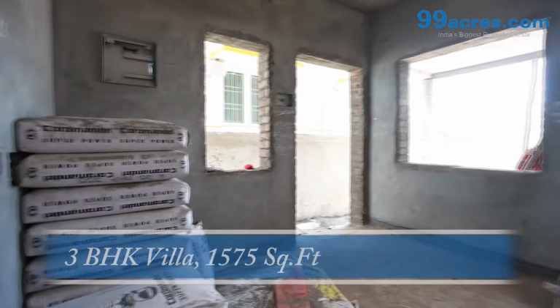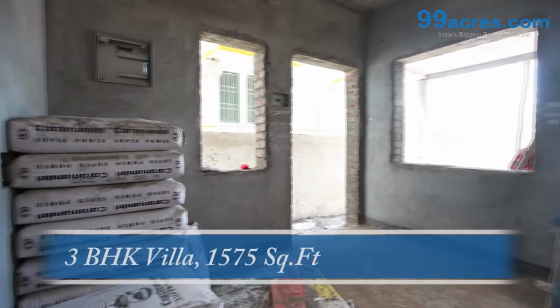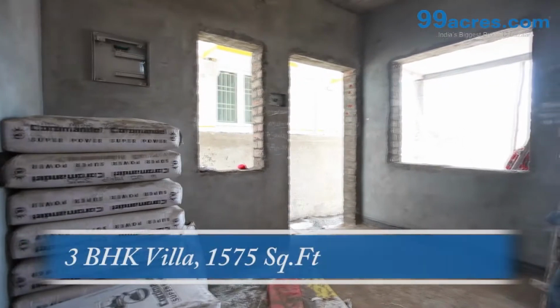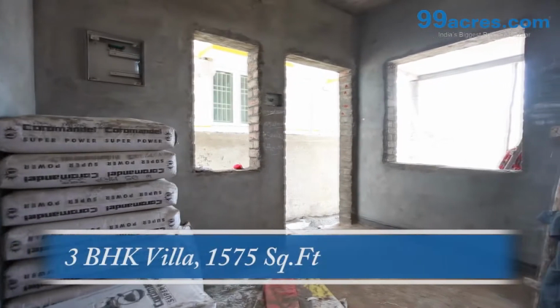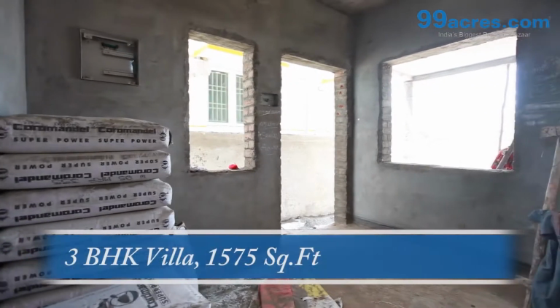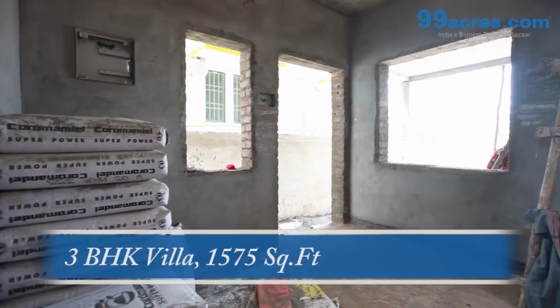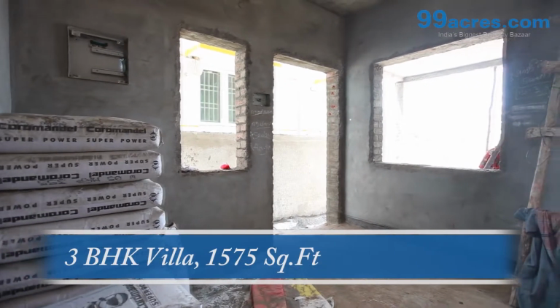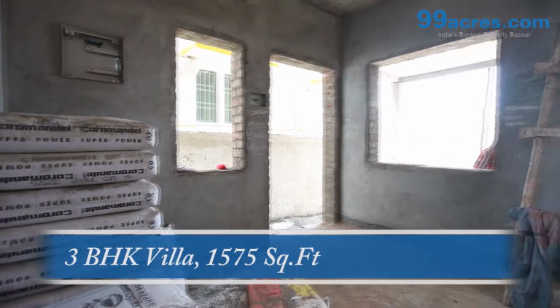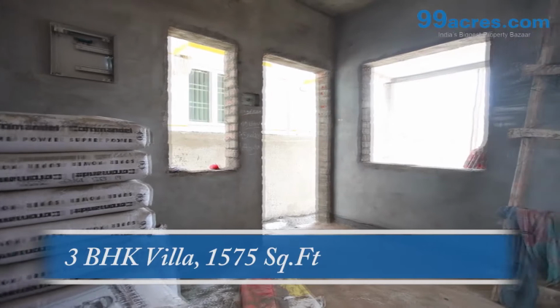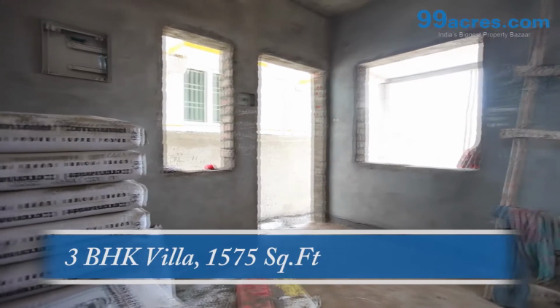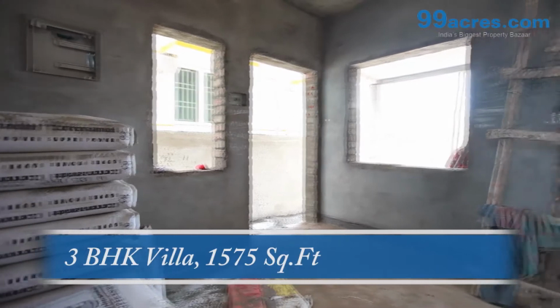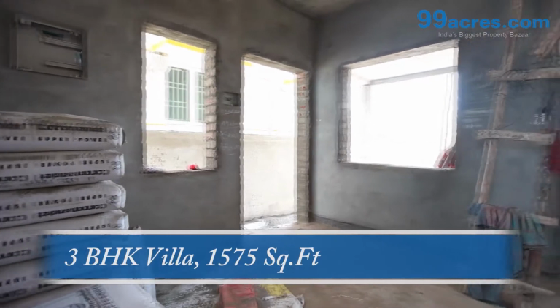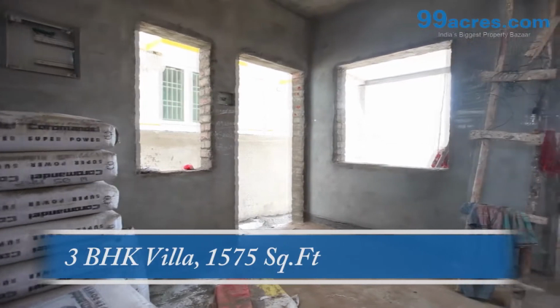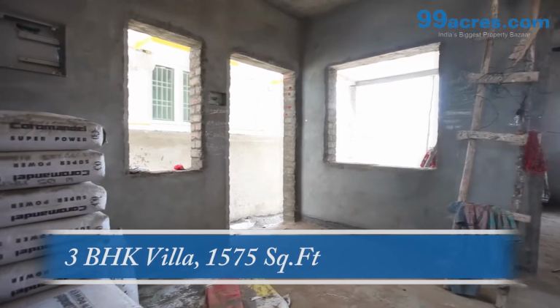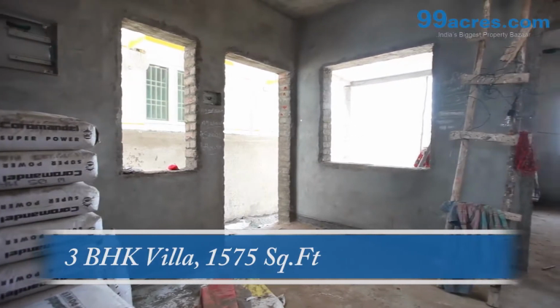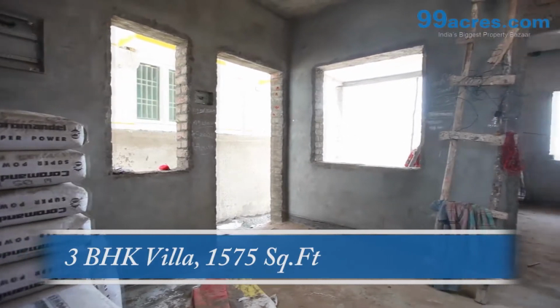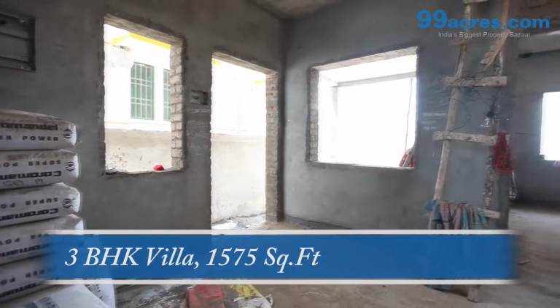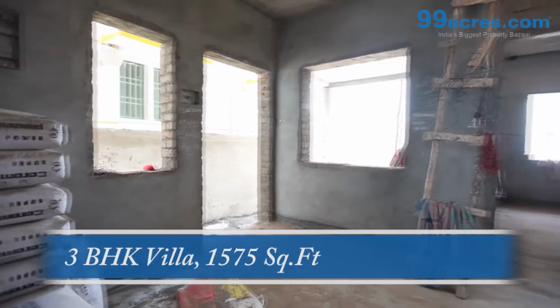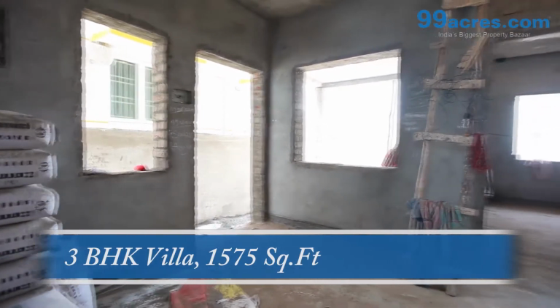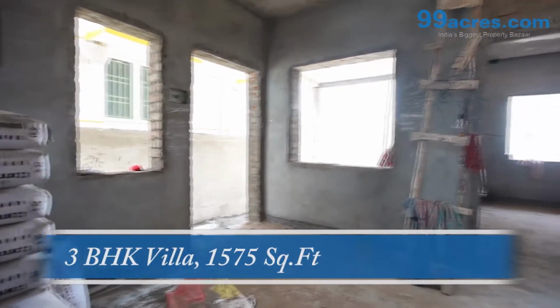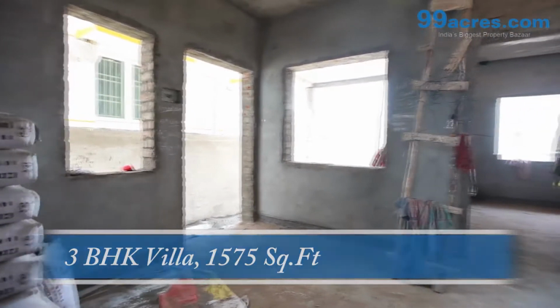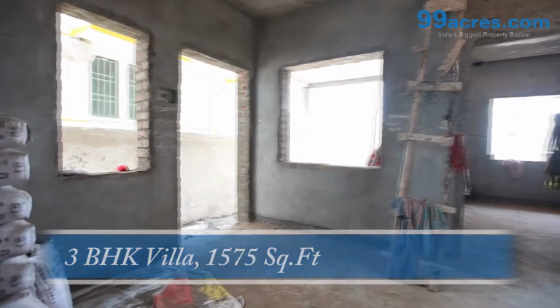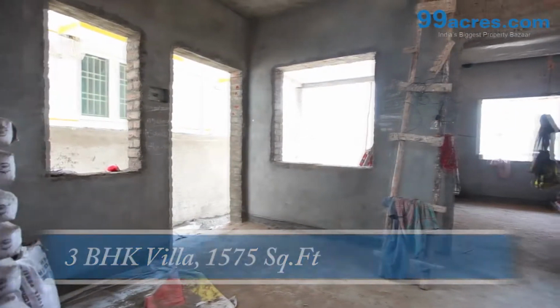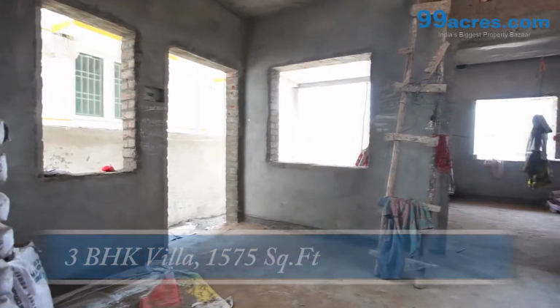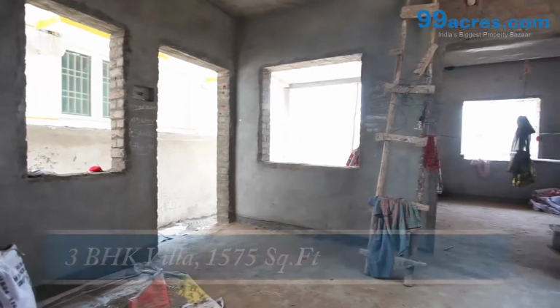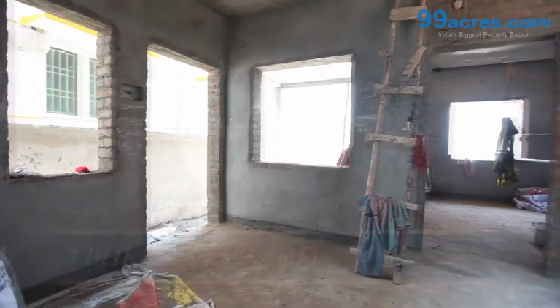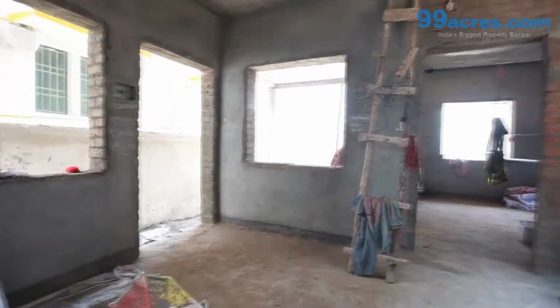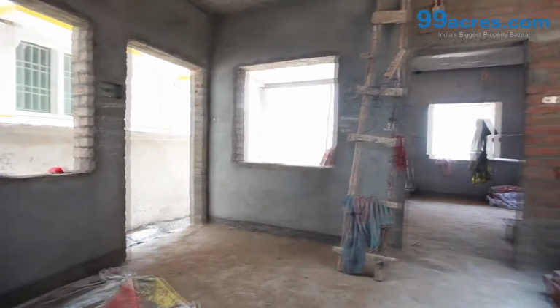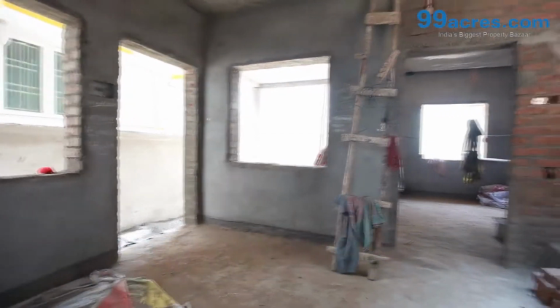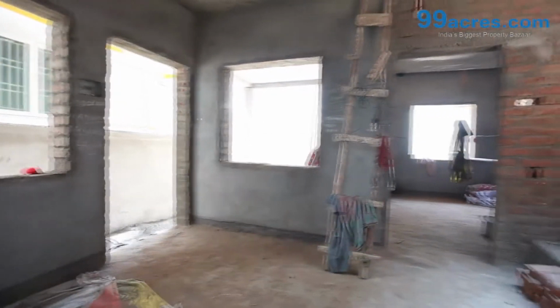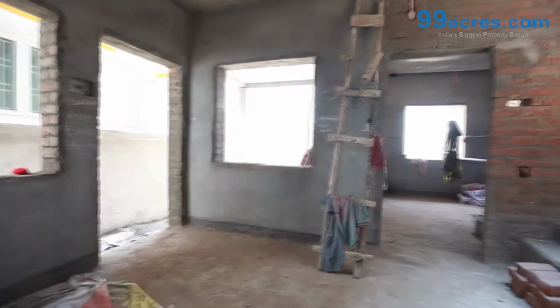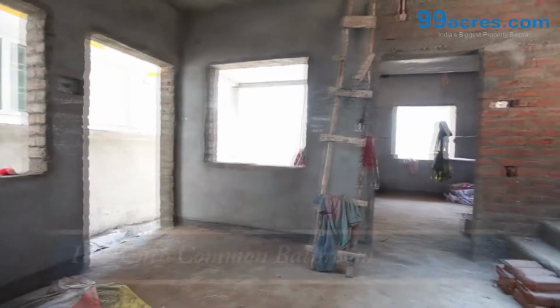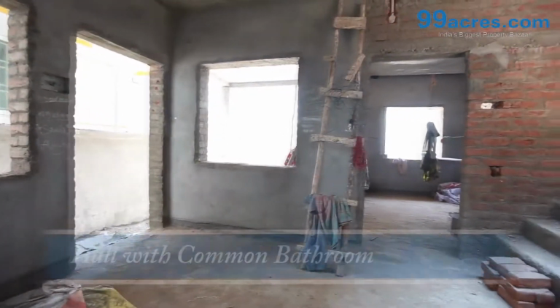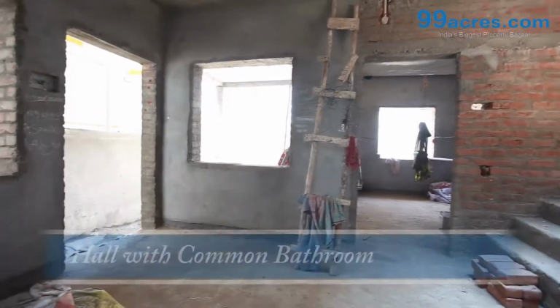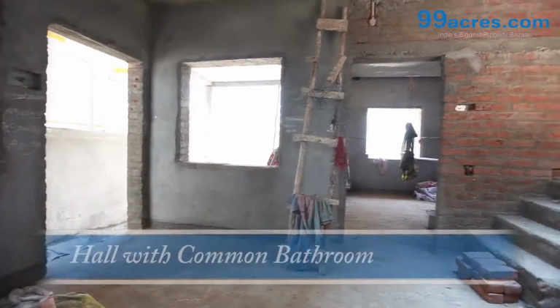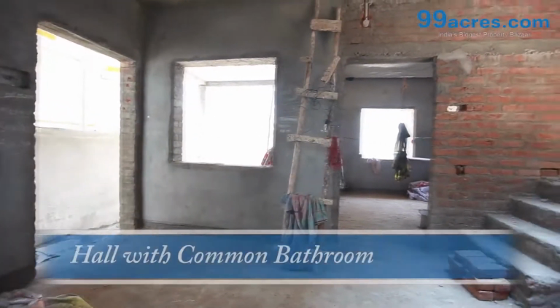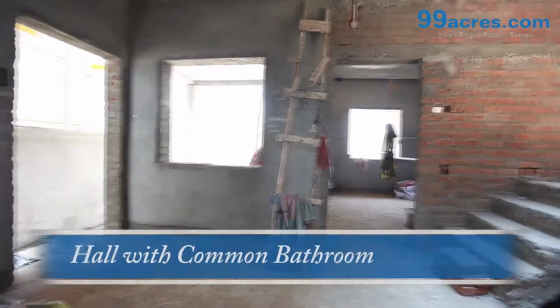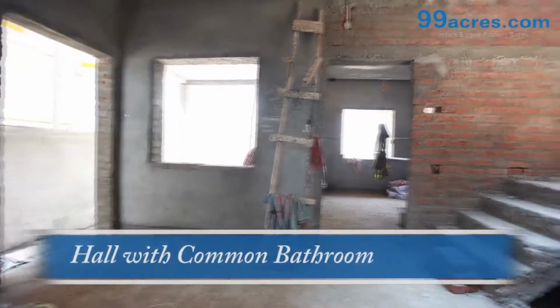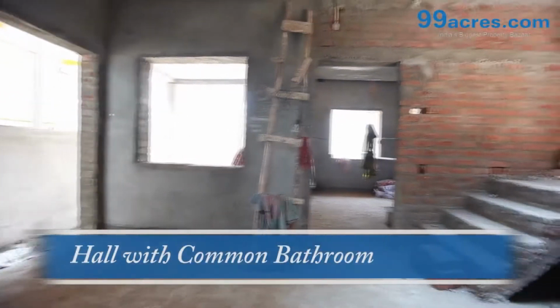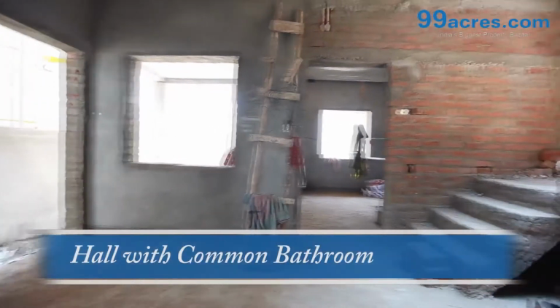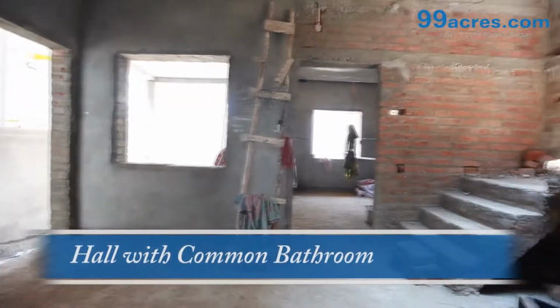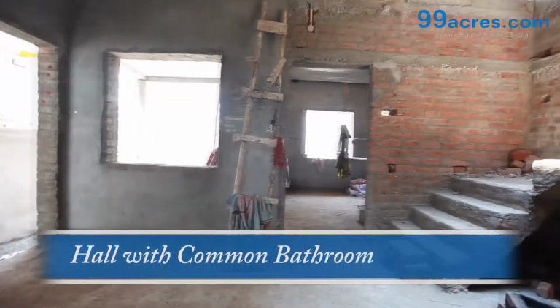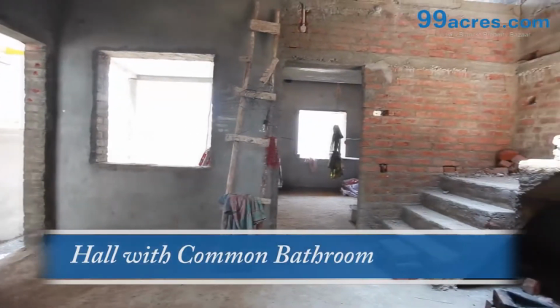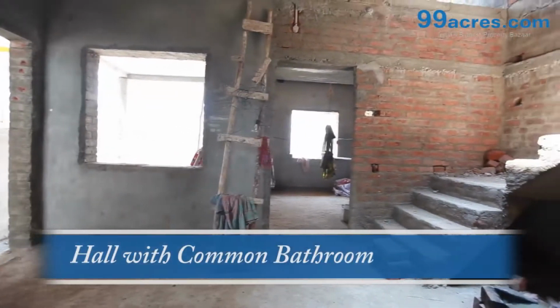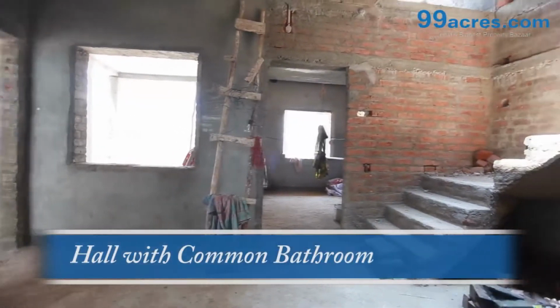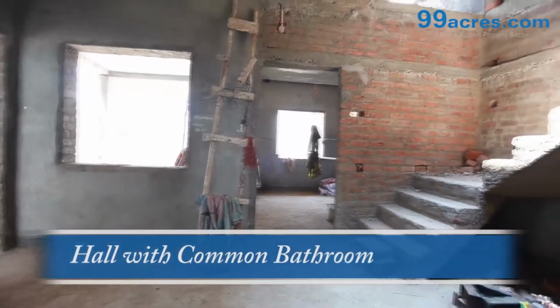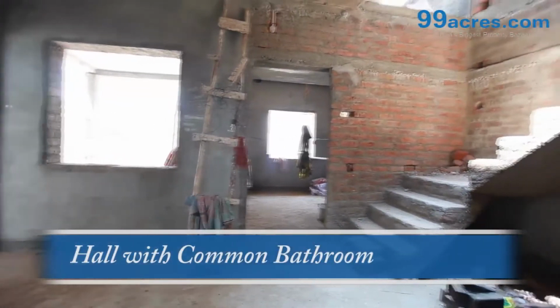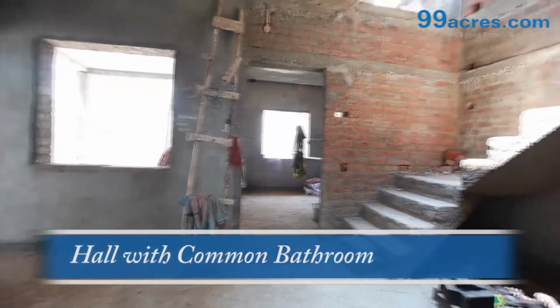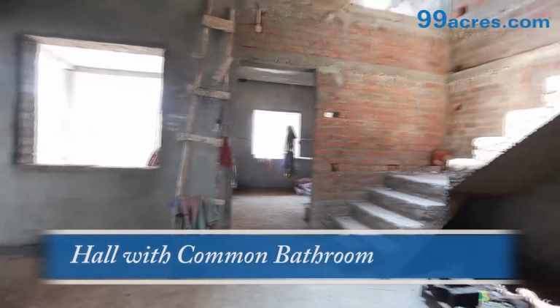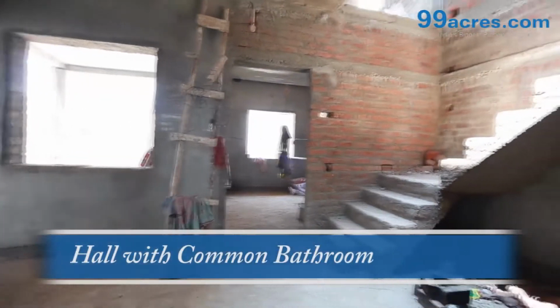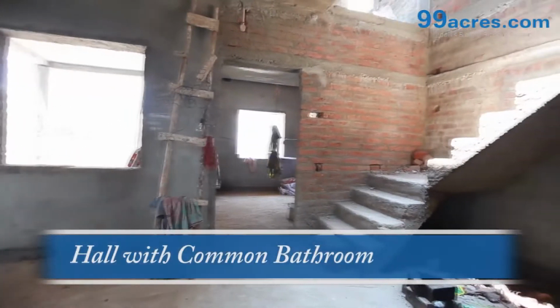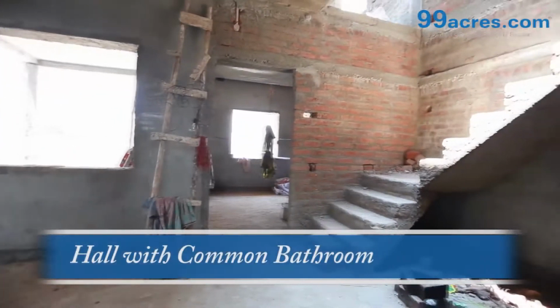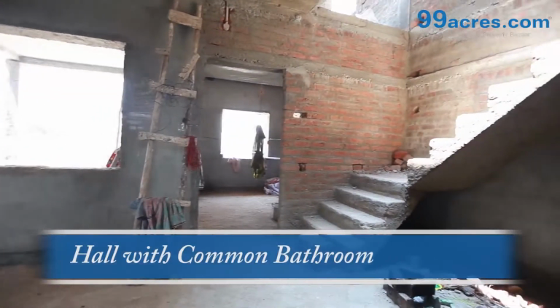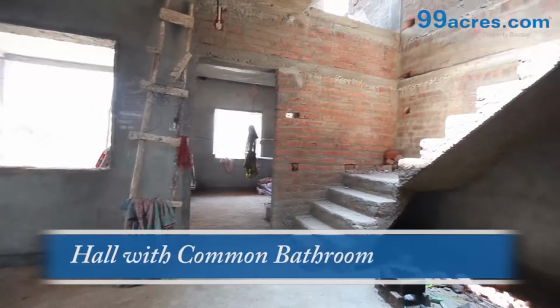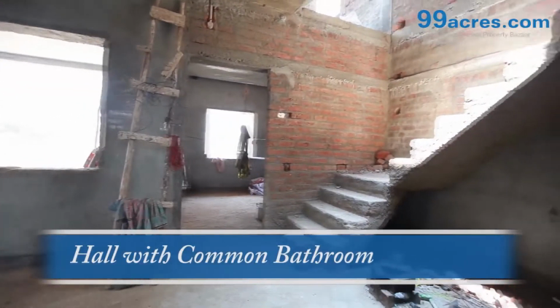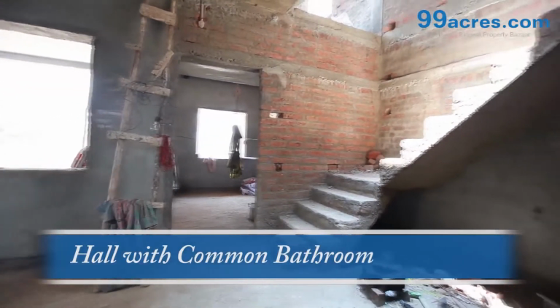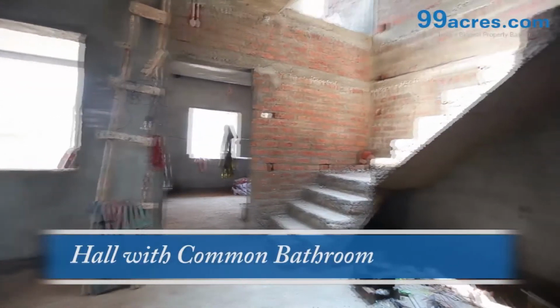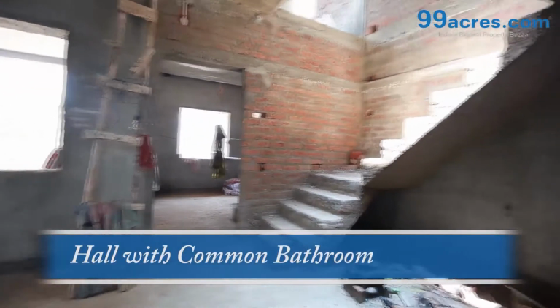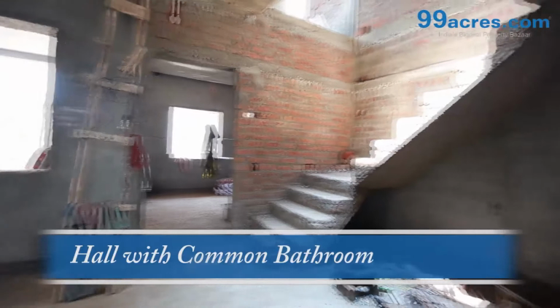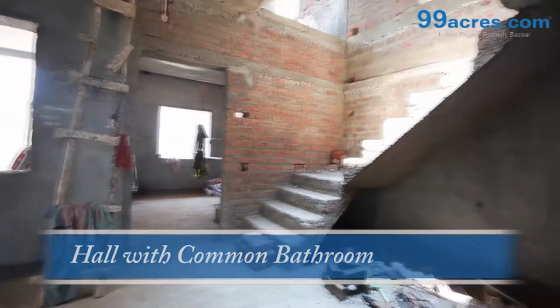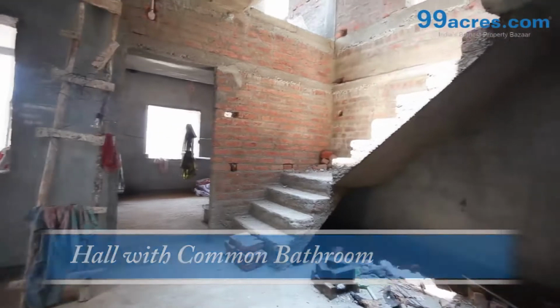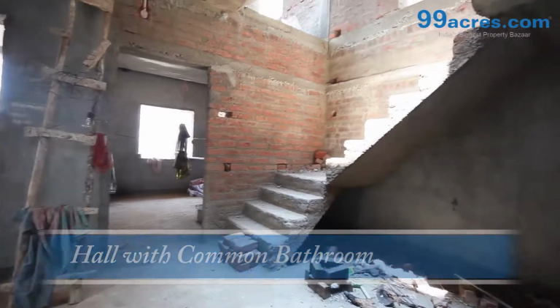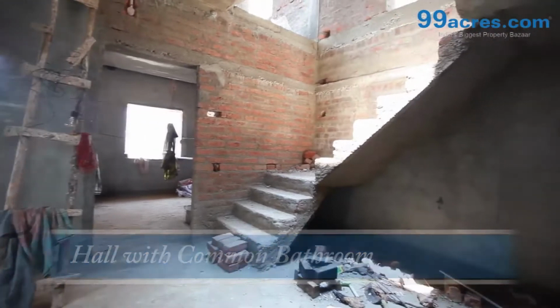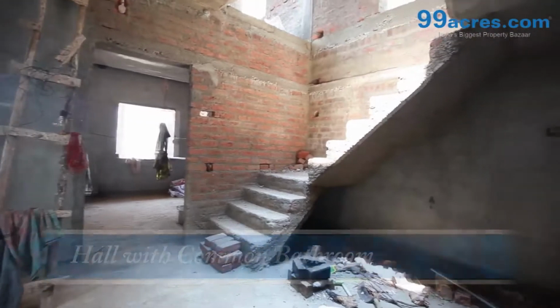This is a 3BHK villa. The area of this villa is 1575 square feet.